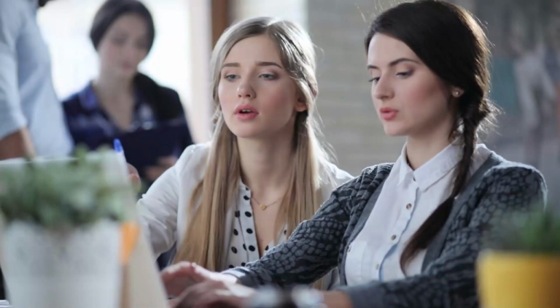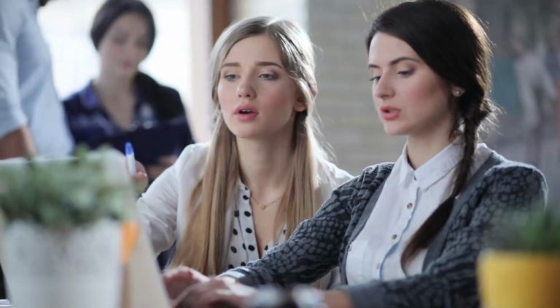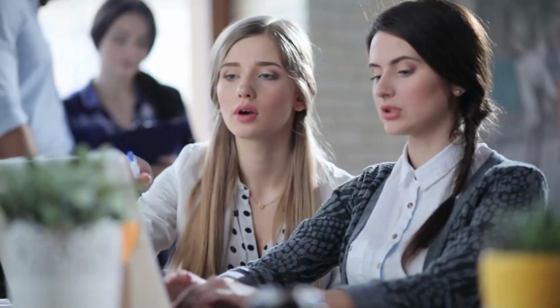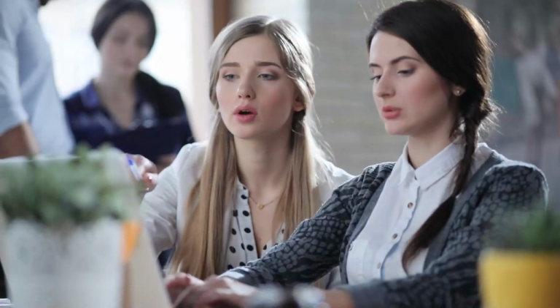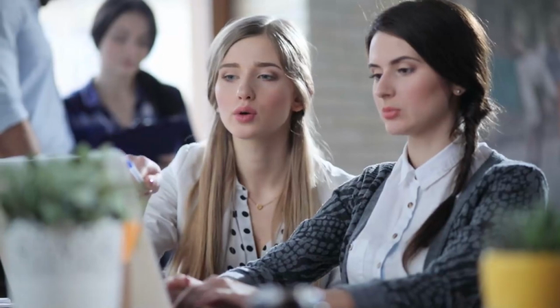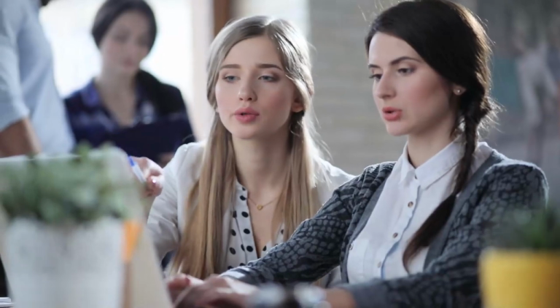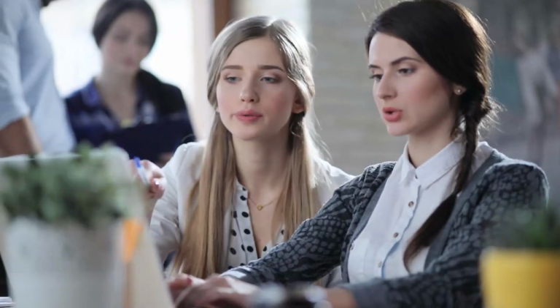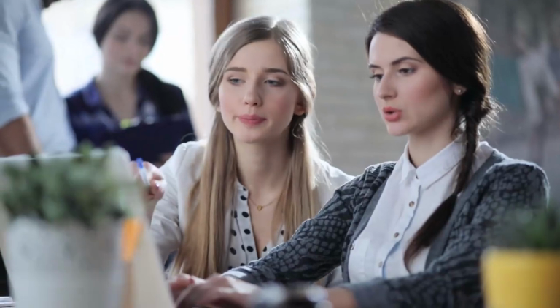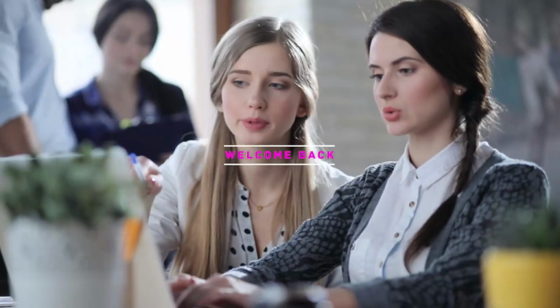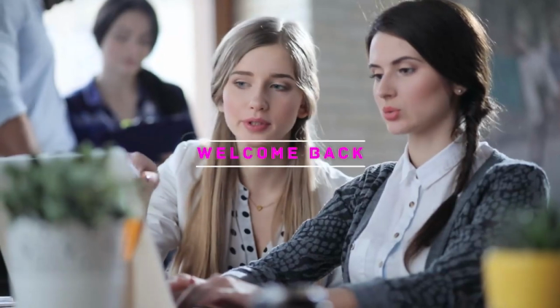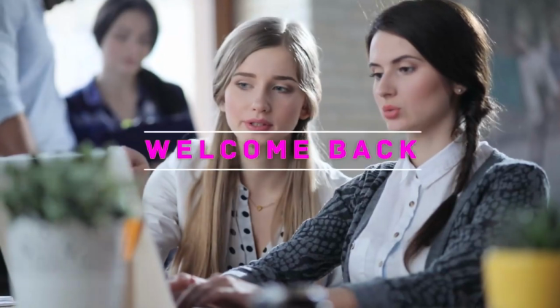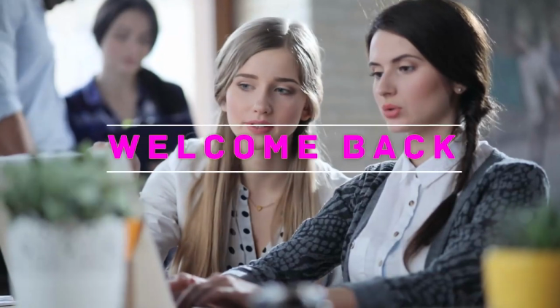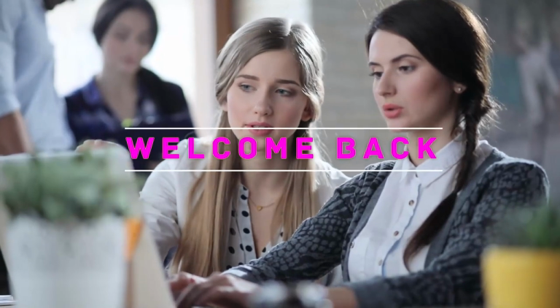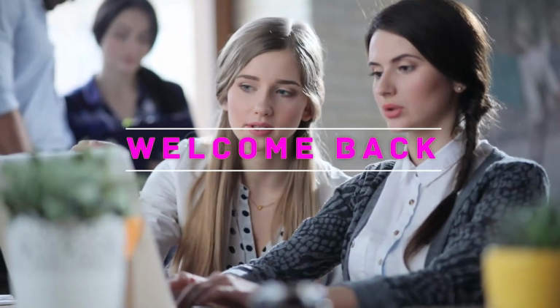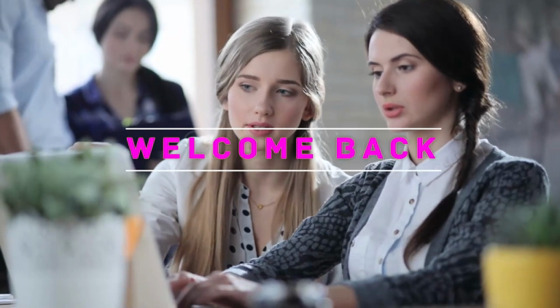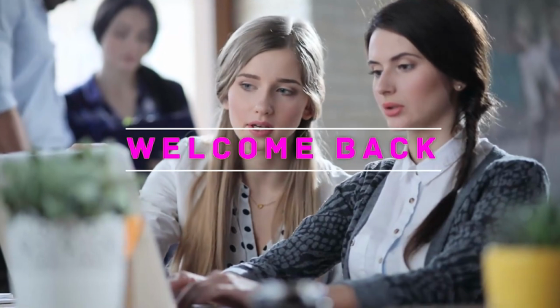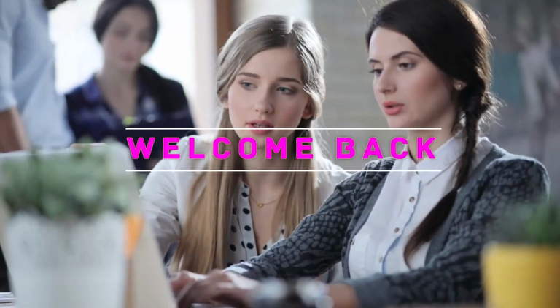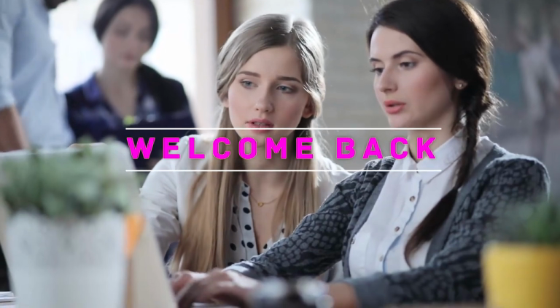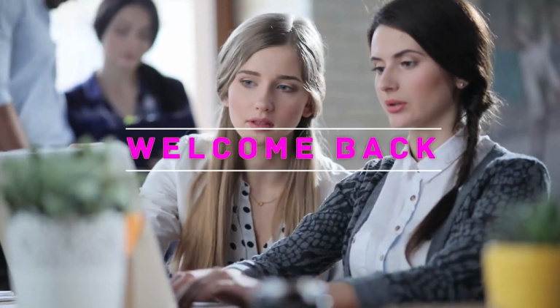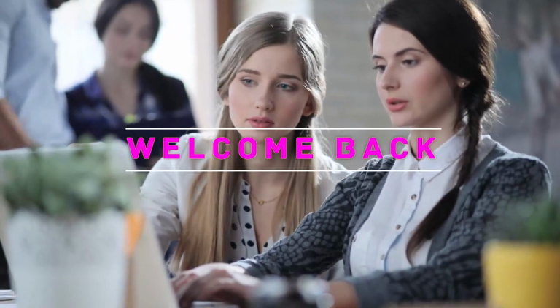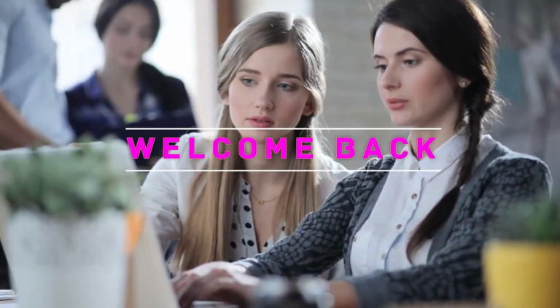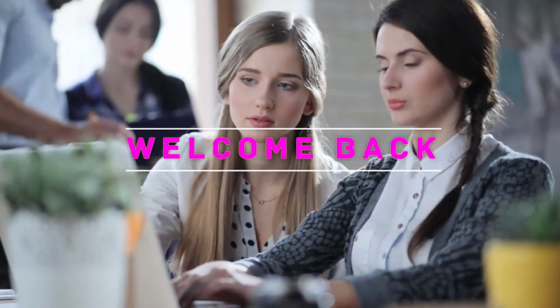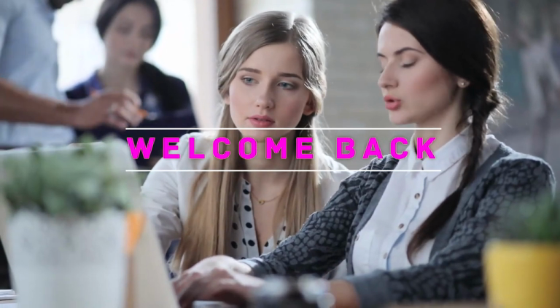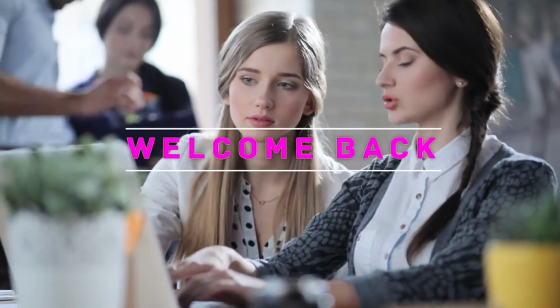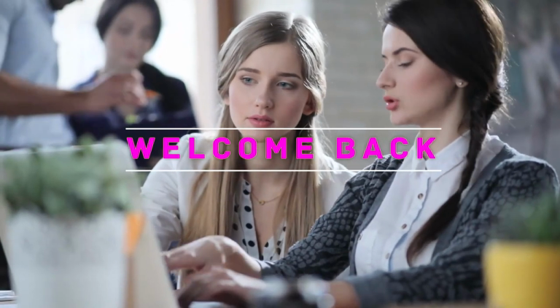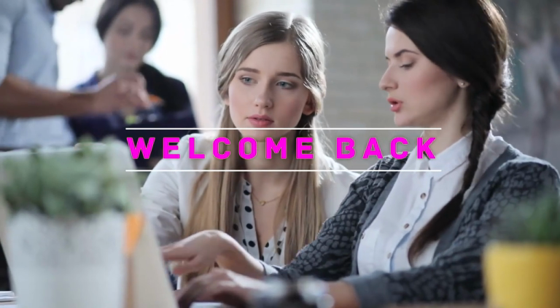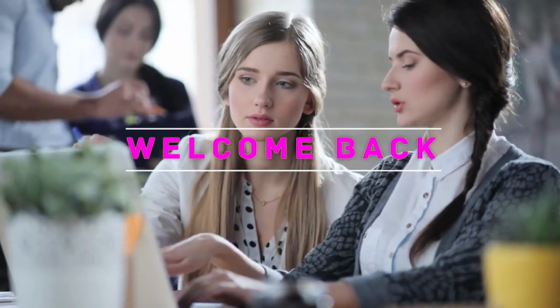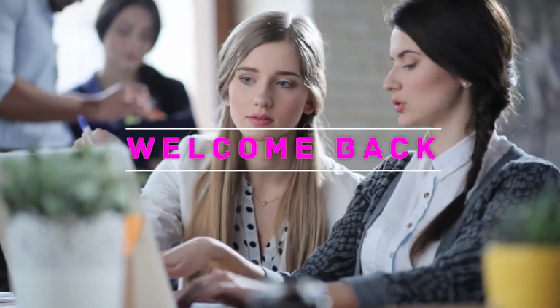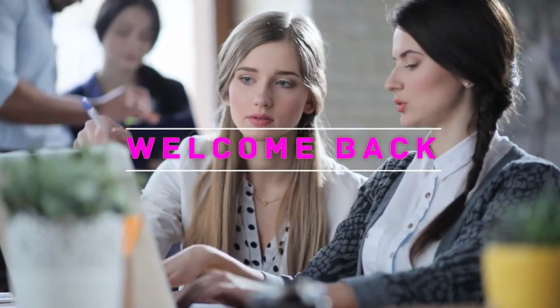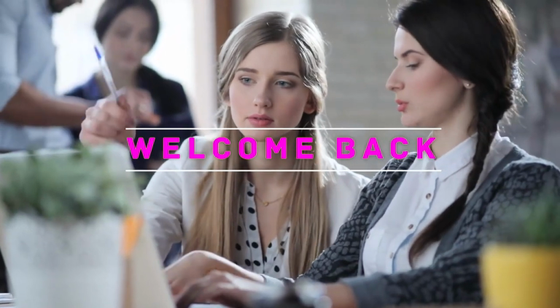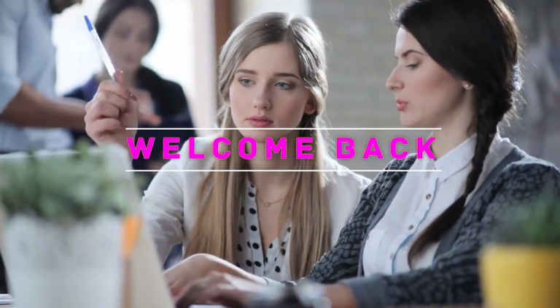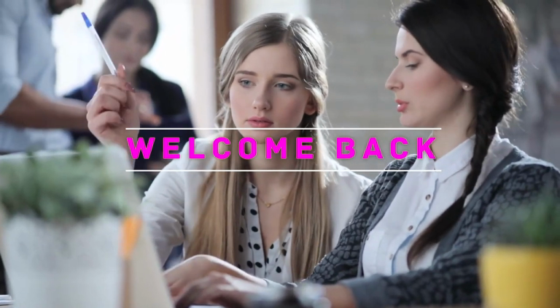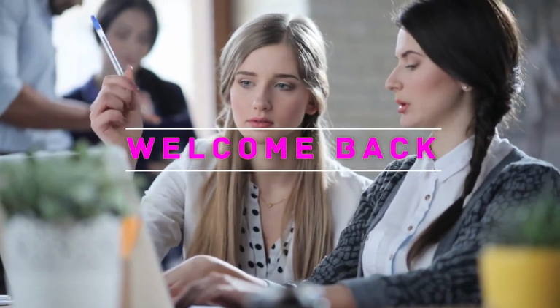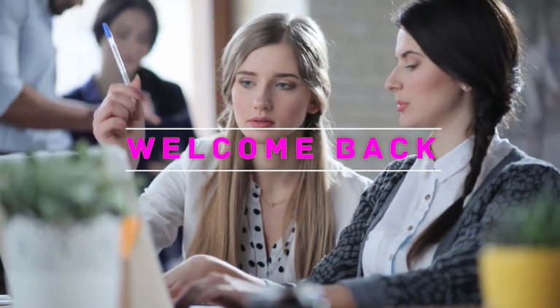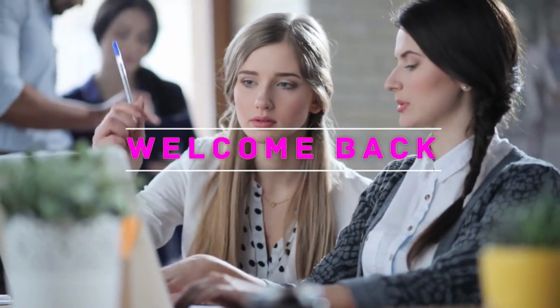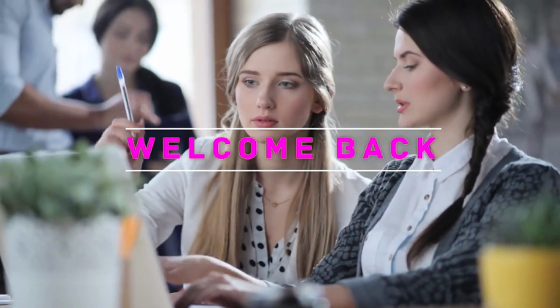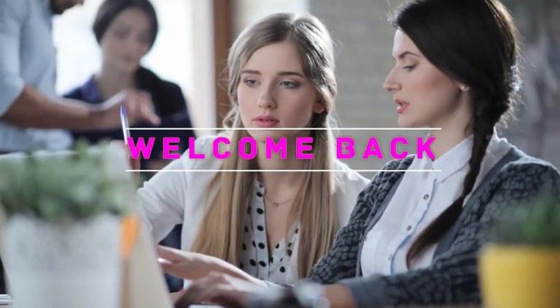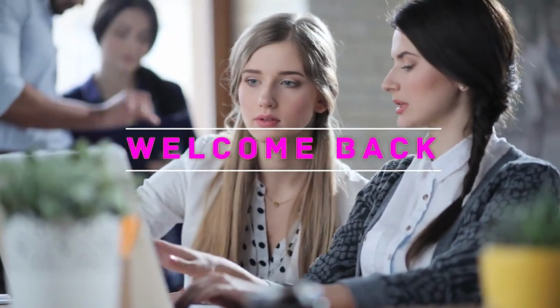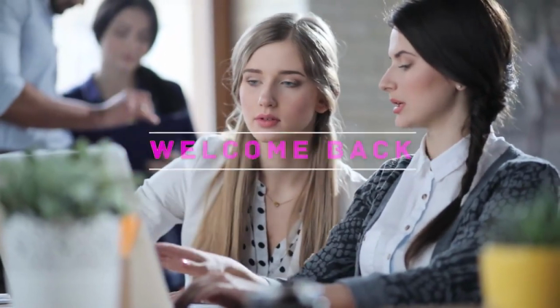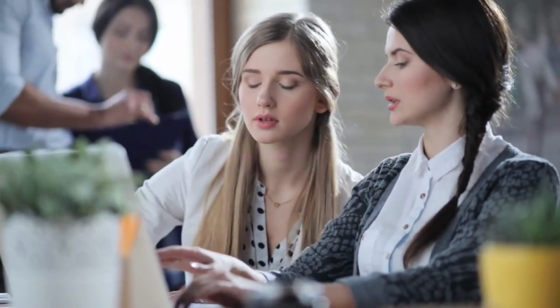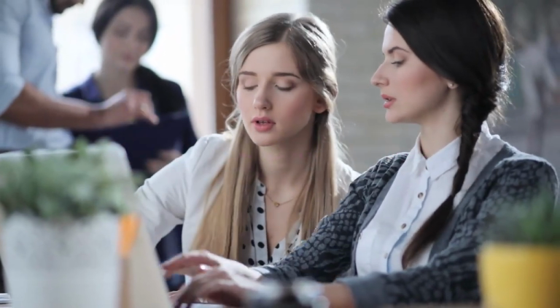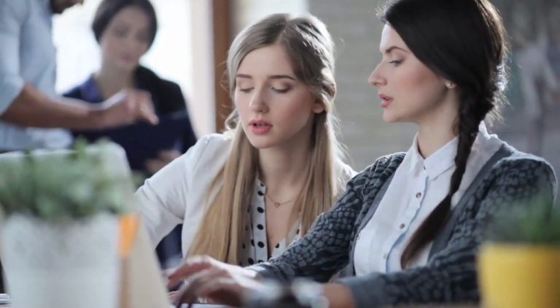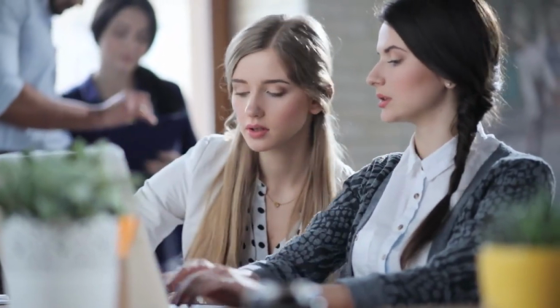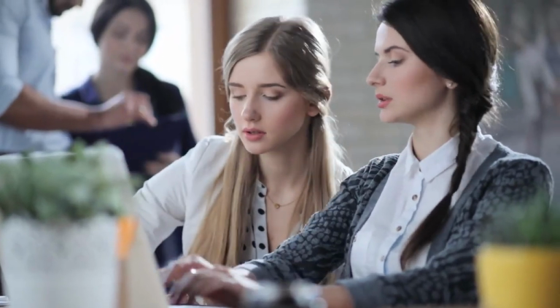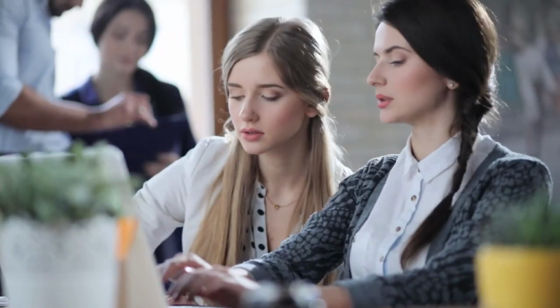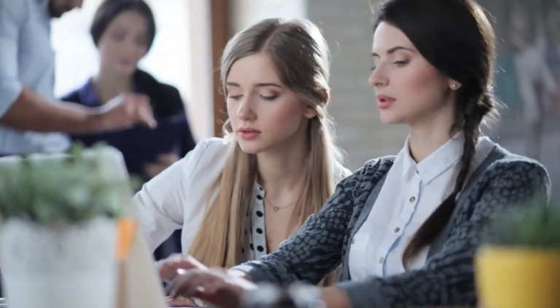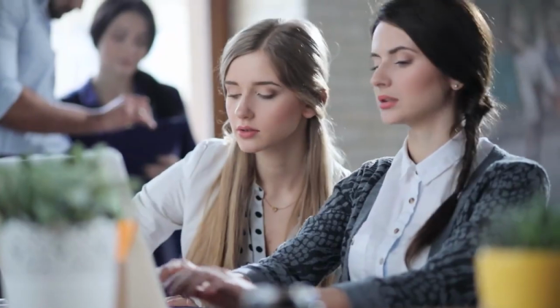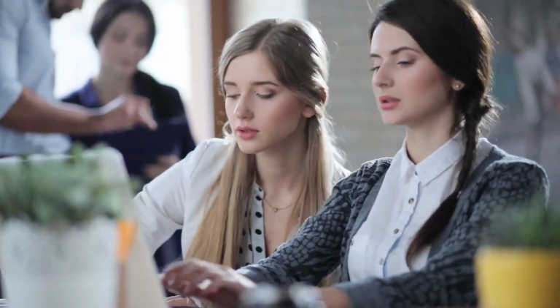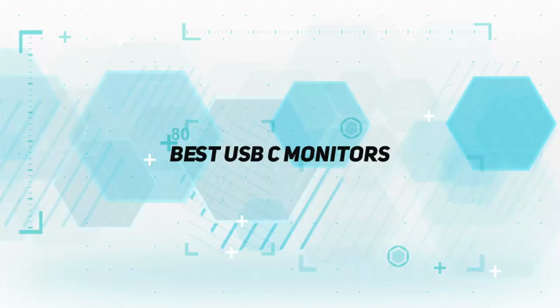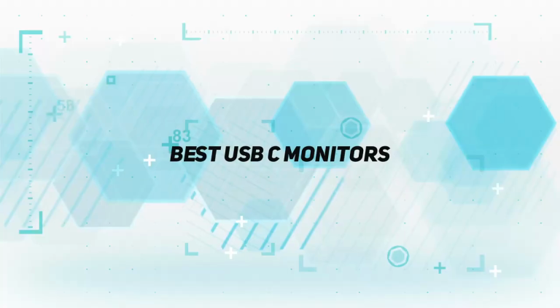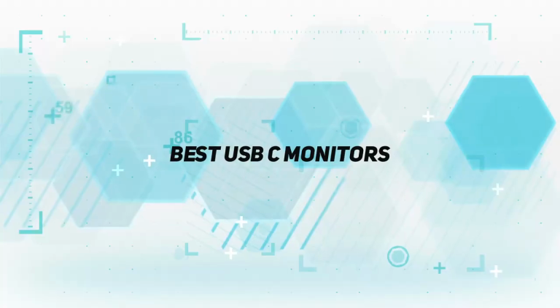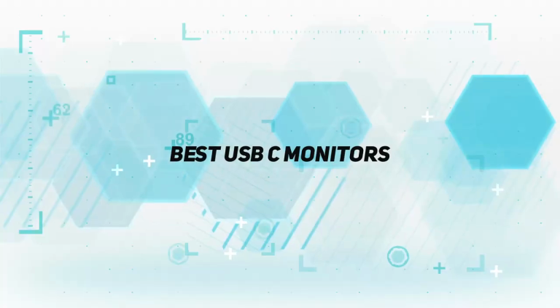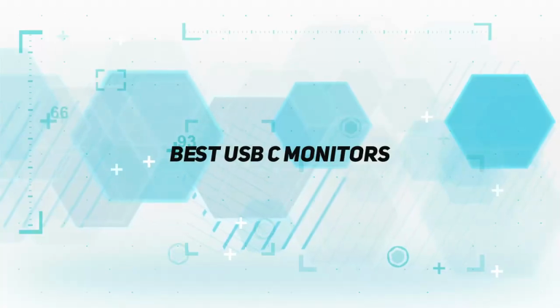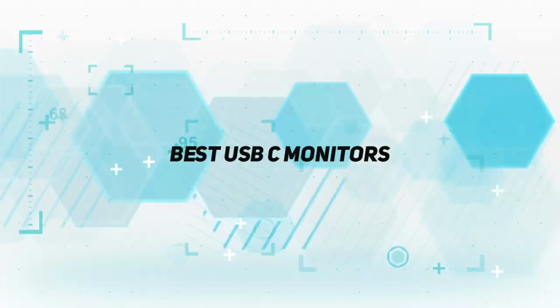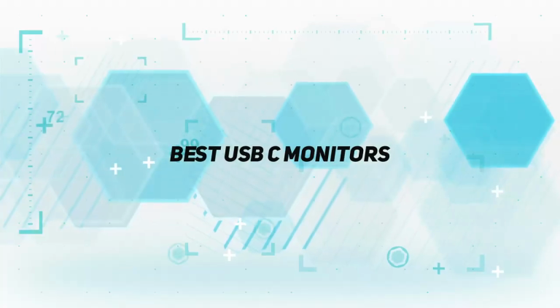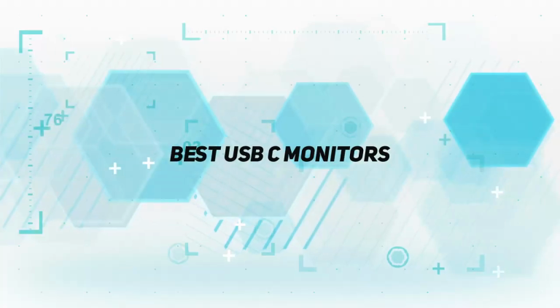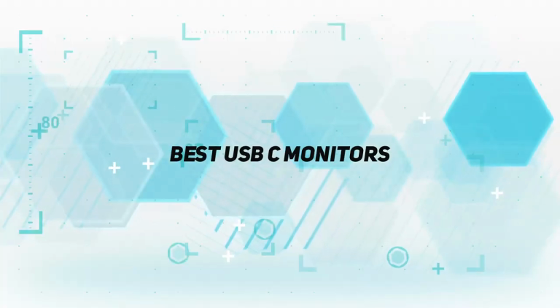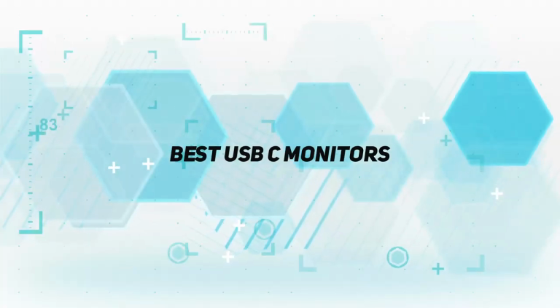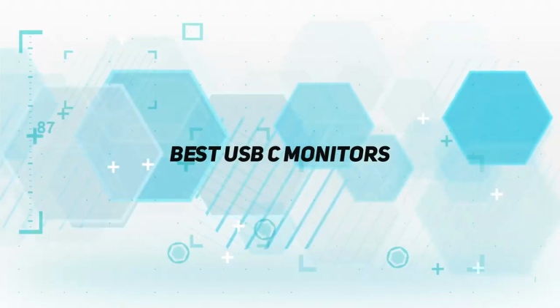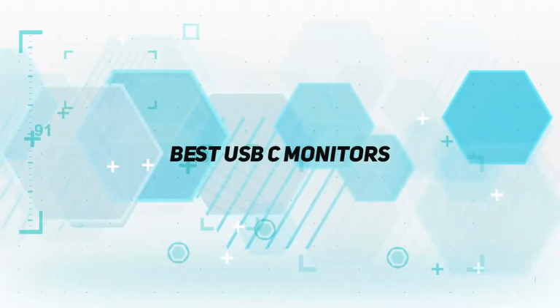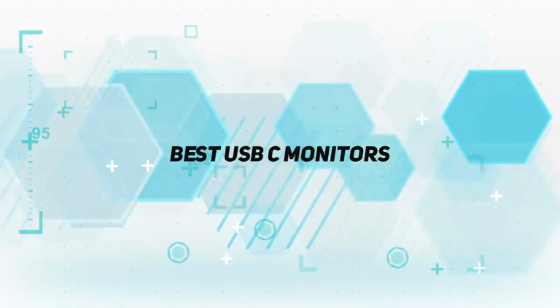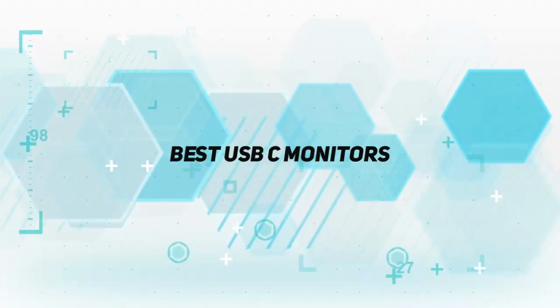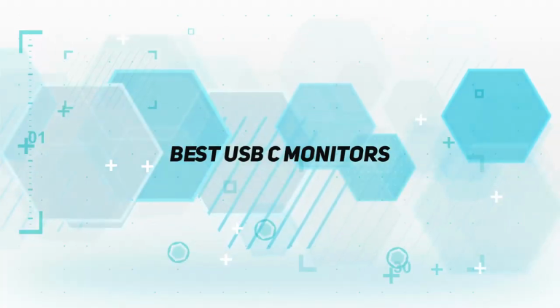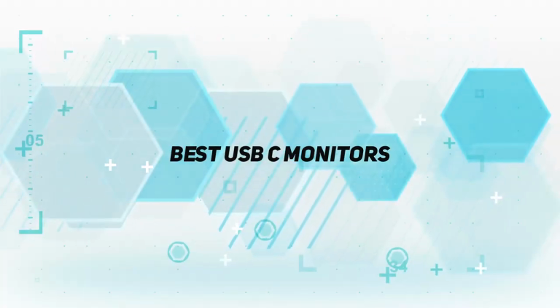Hey, welcome back to my channel. In this video, I'm gonna talk about the top 5 best USB-C monitors.